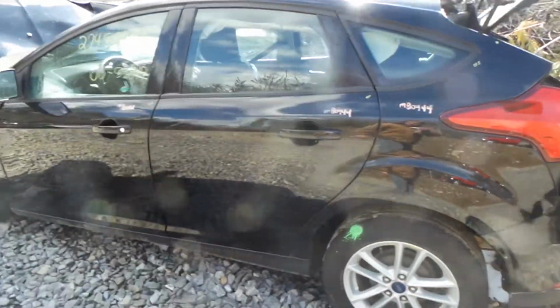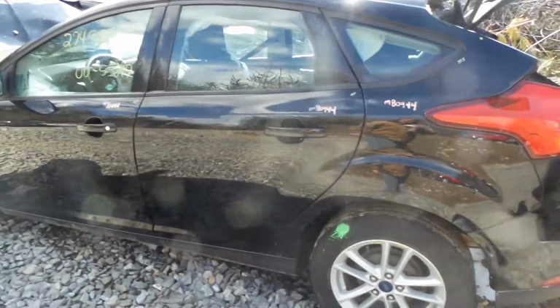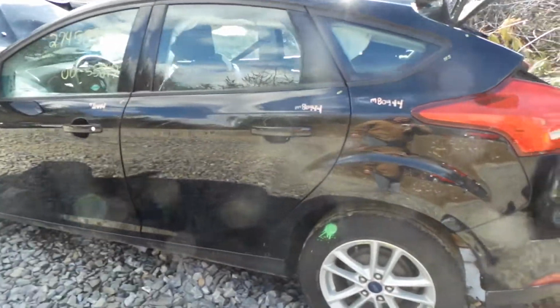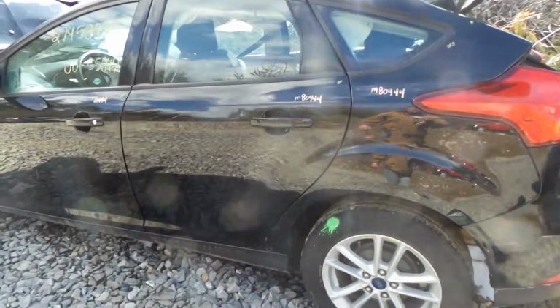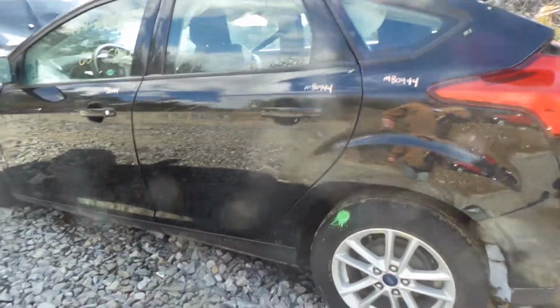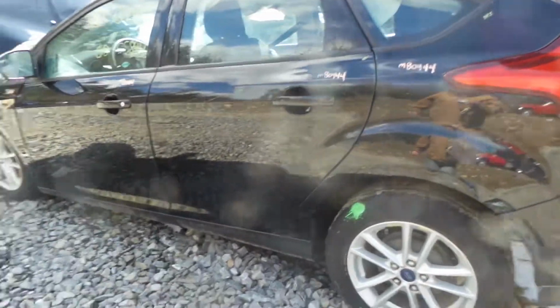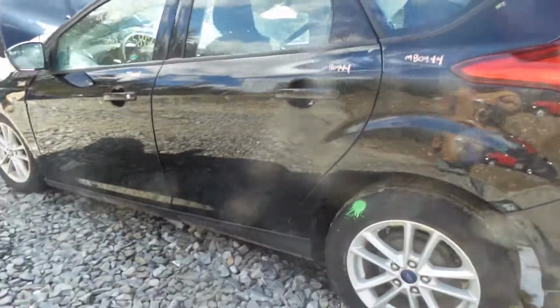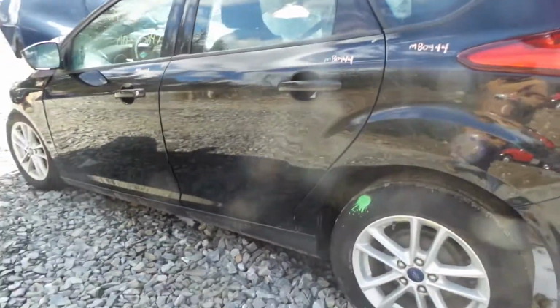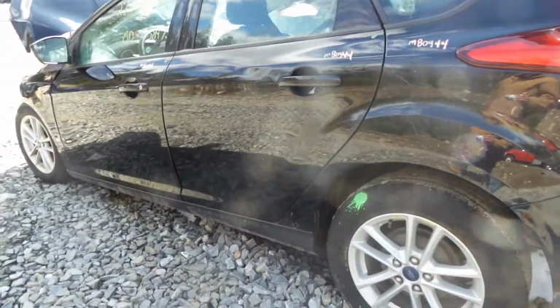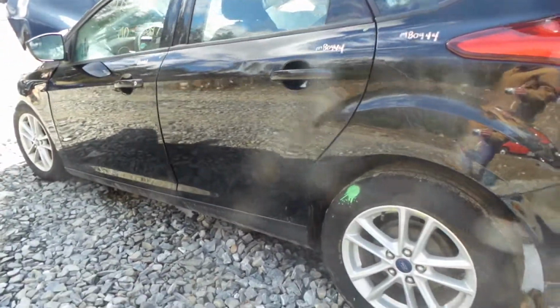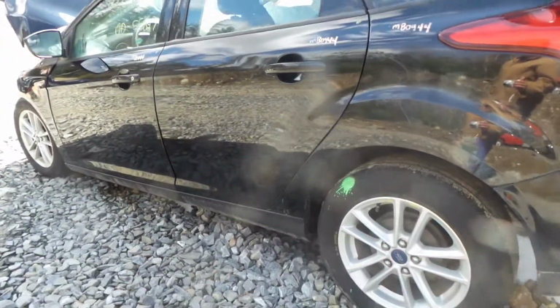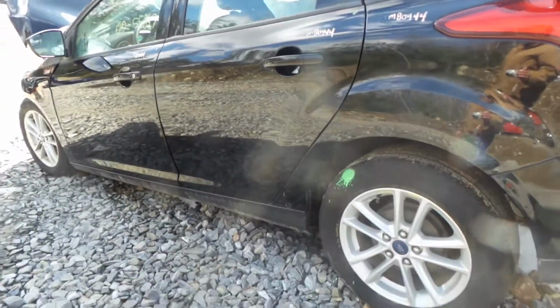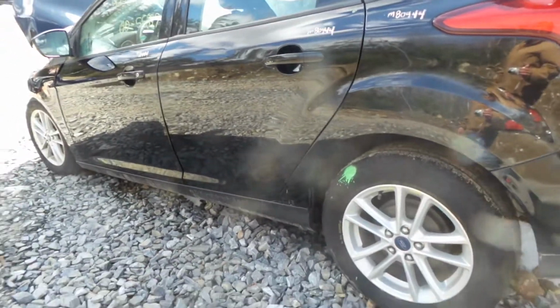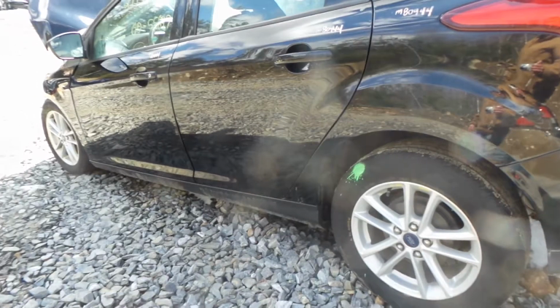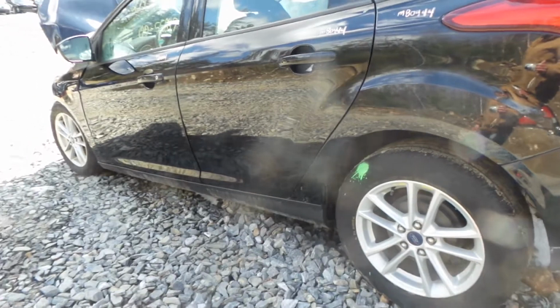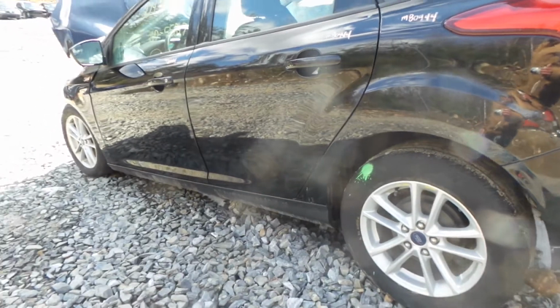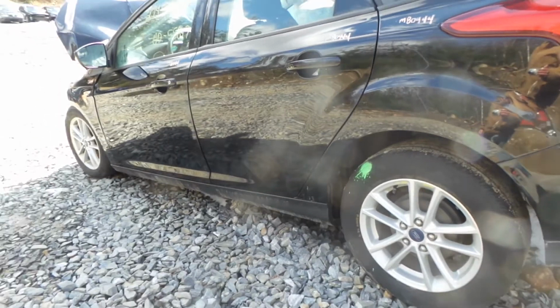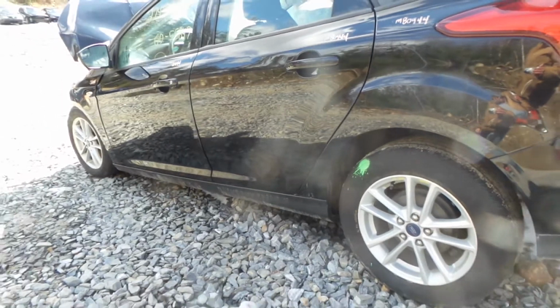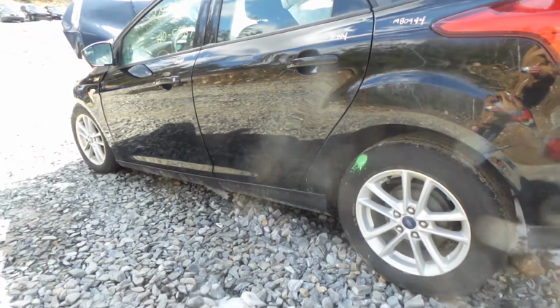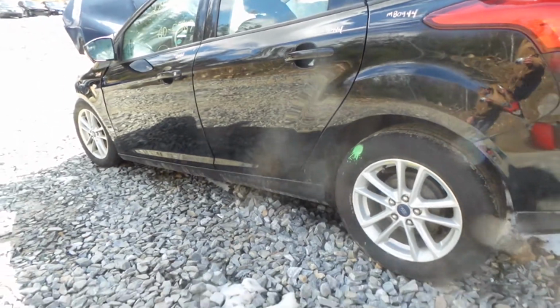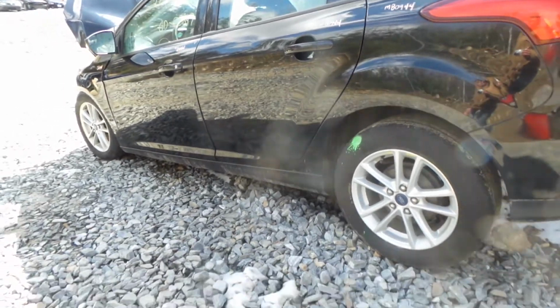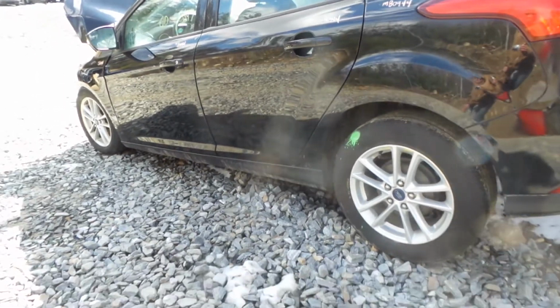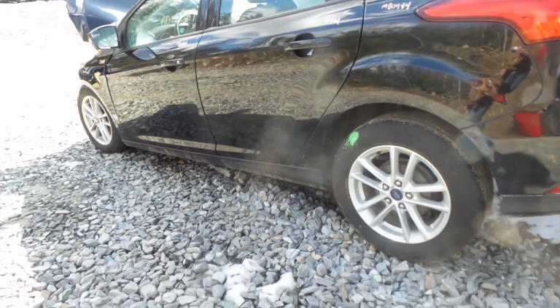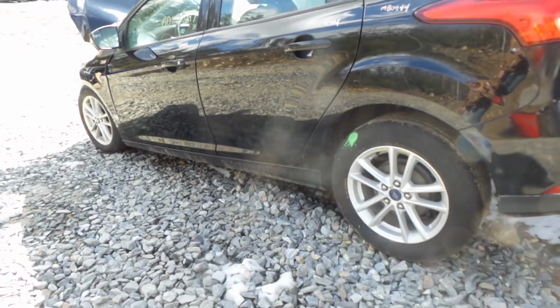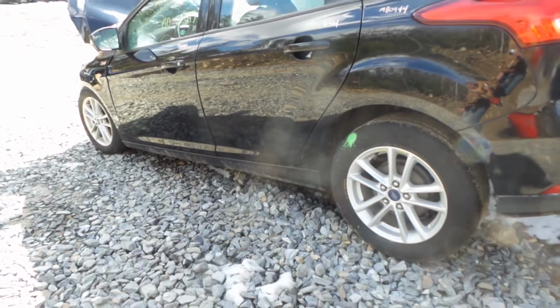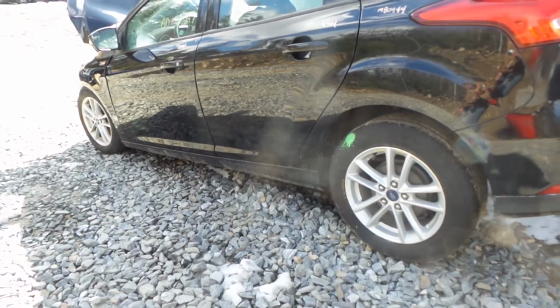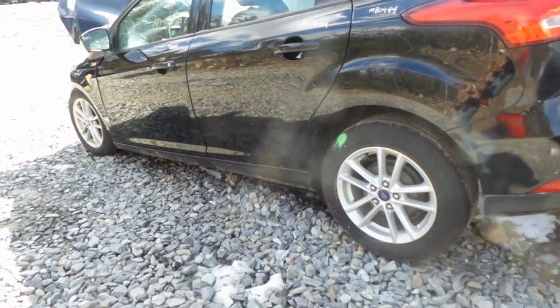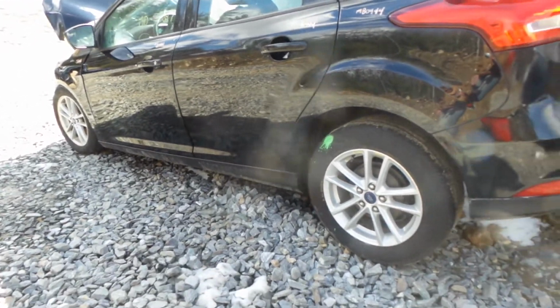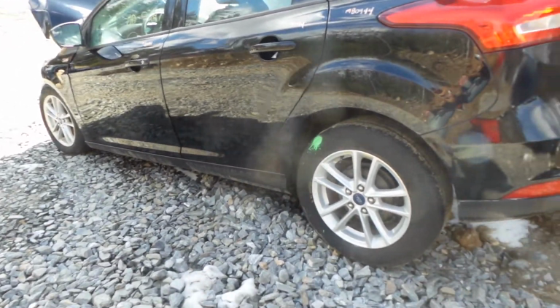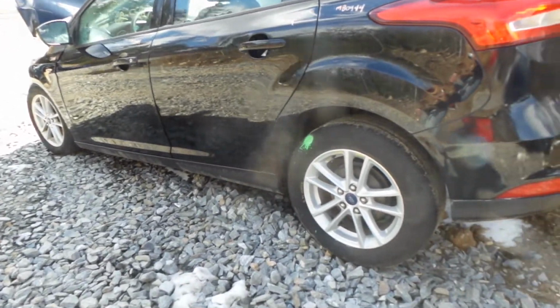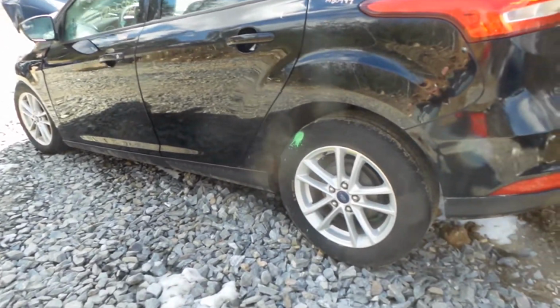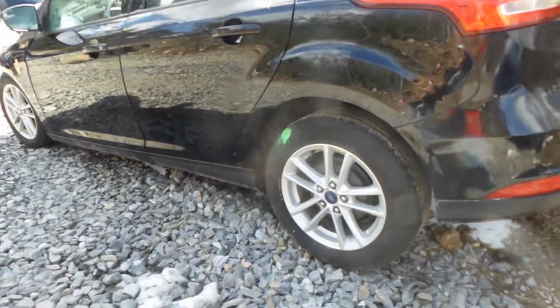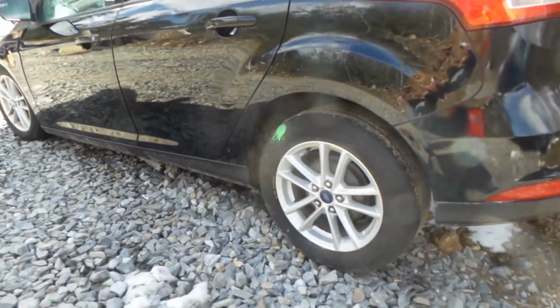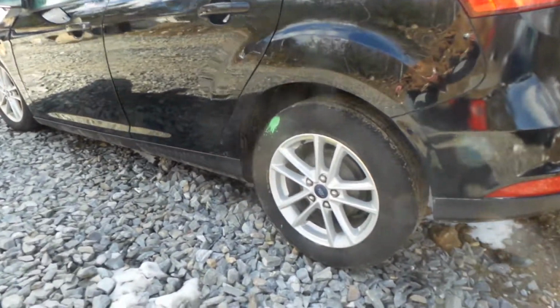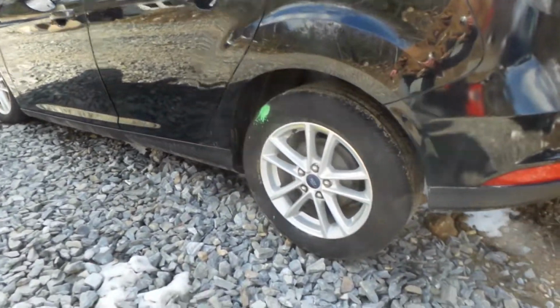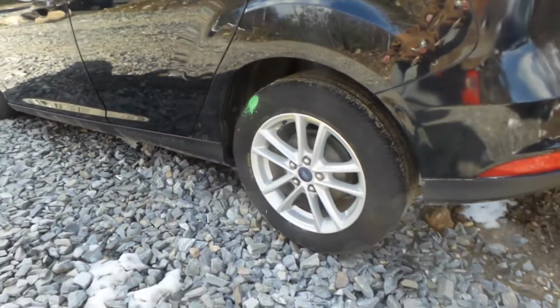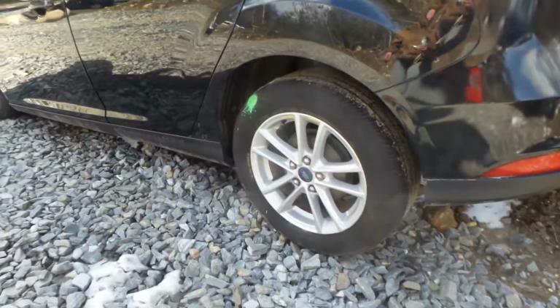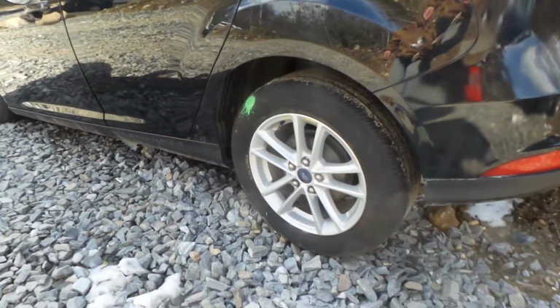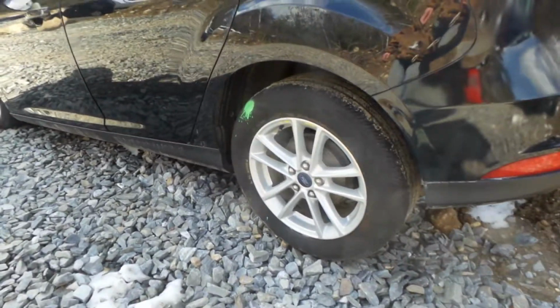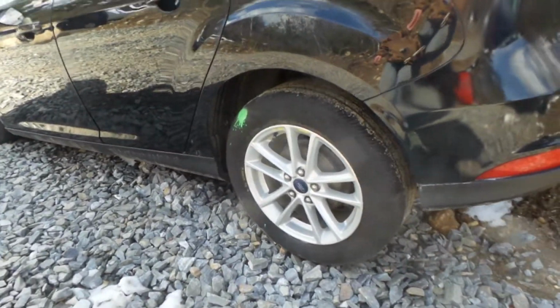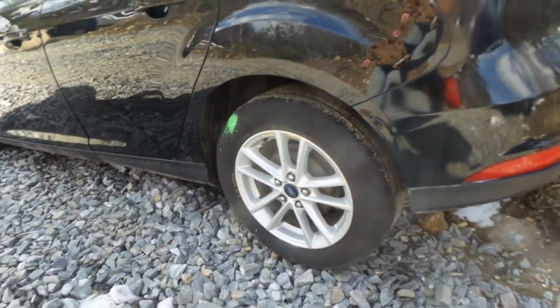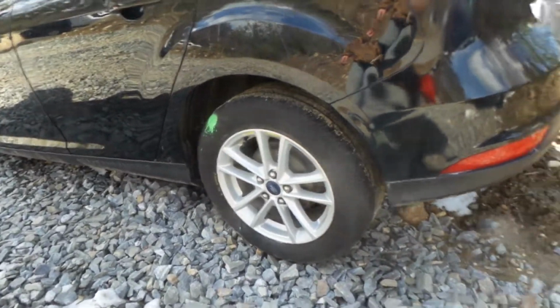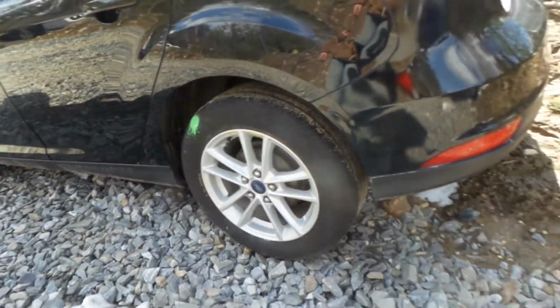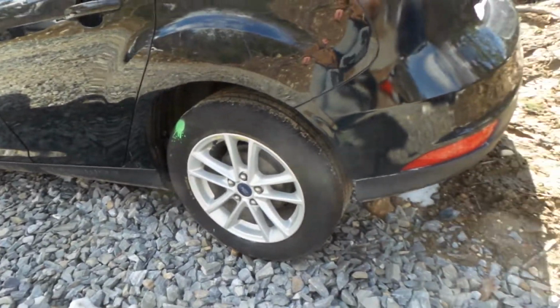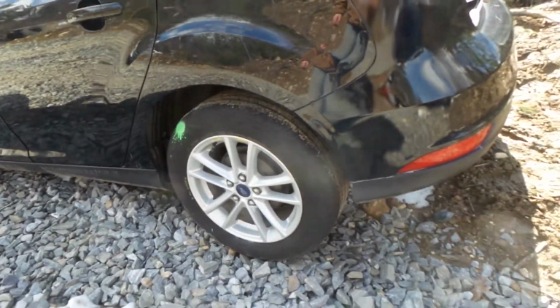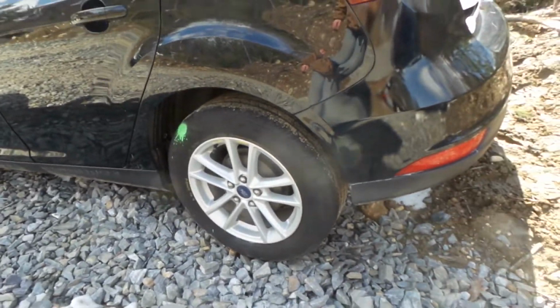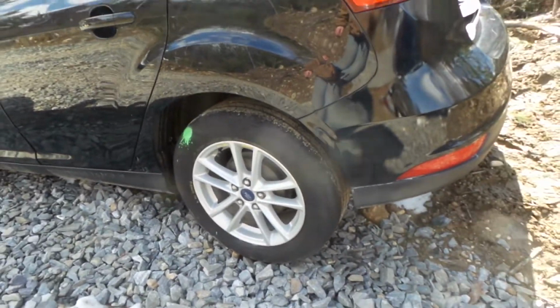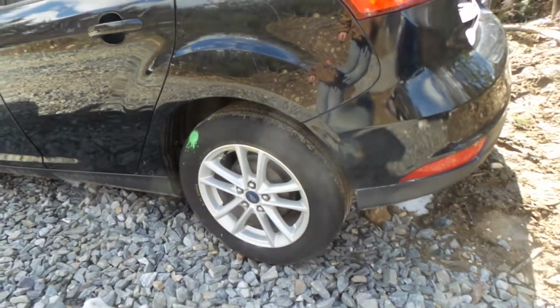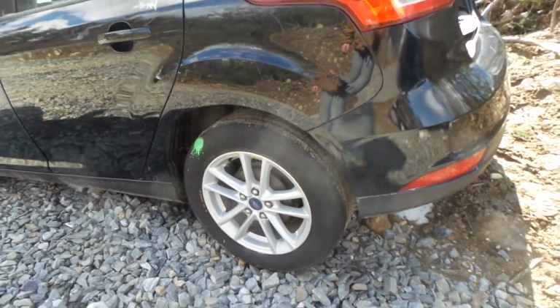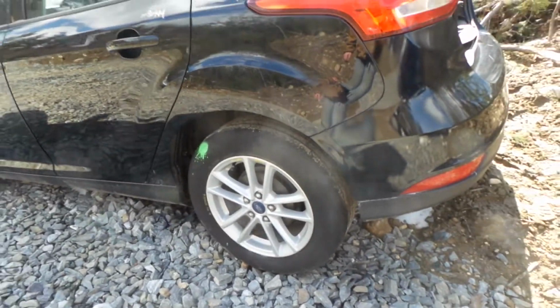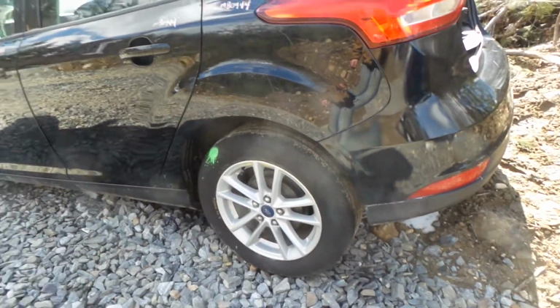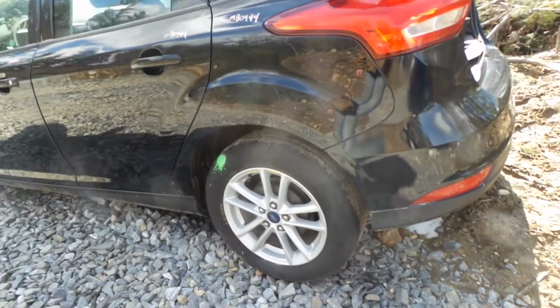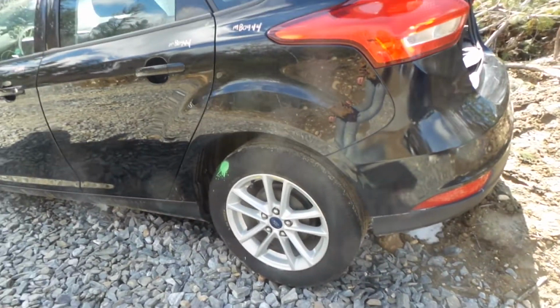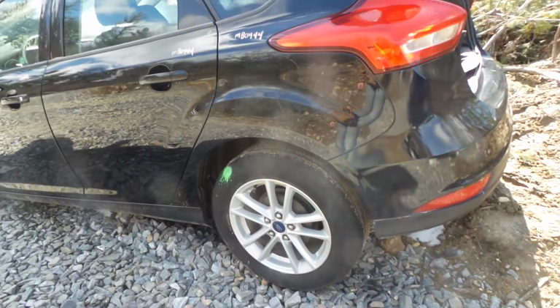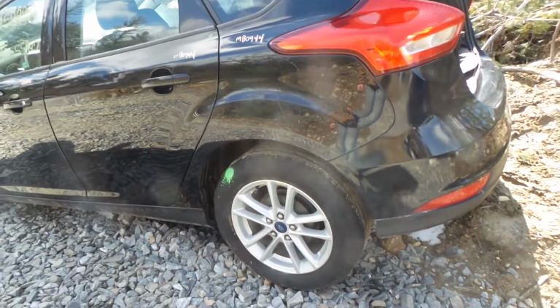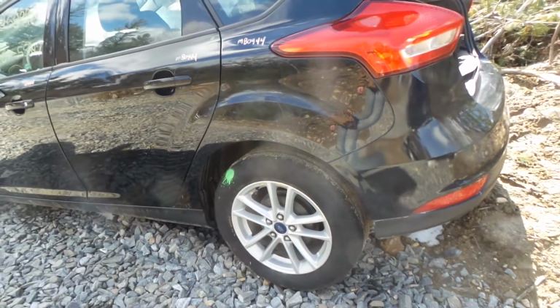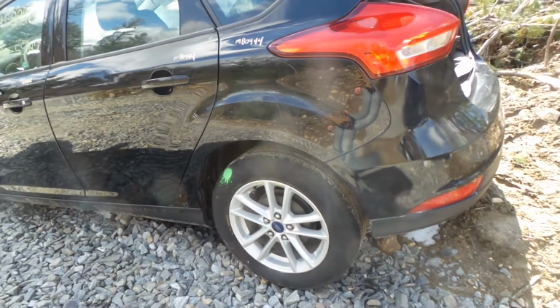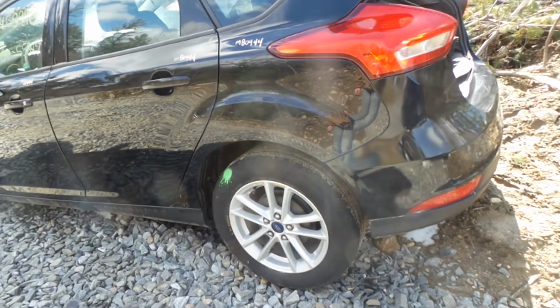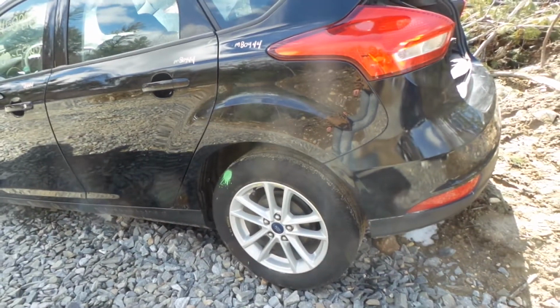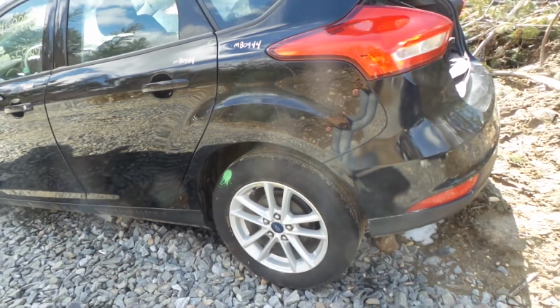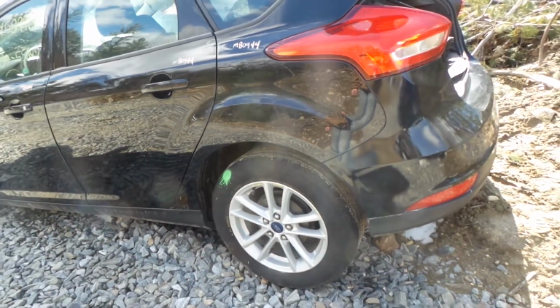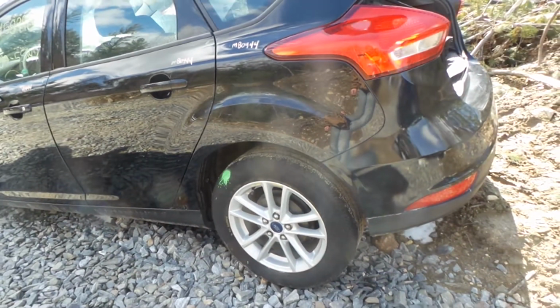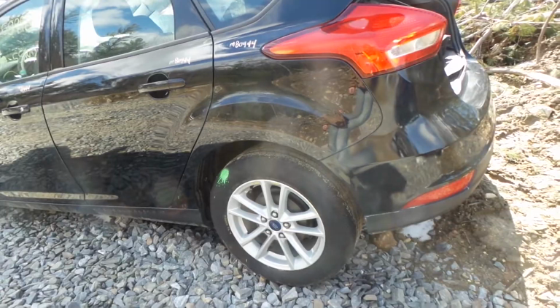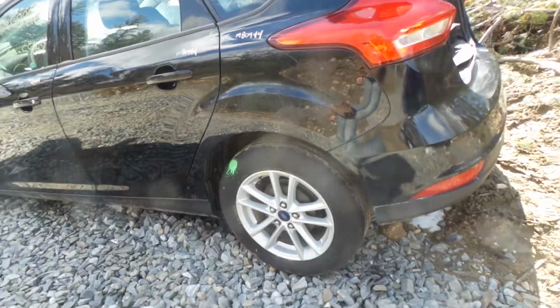We have black textured rocker moldings, also another good B grade wheel, and complete rear suspension on either side.